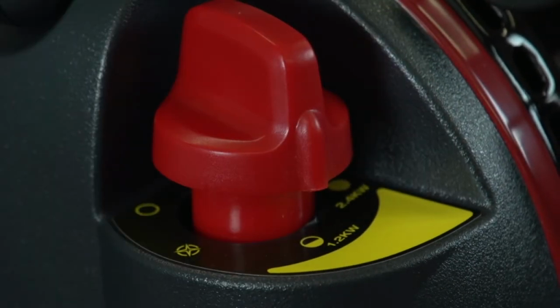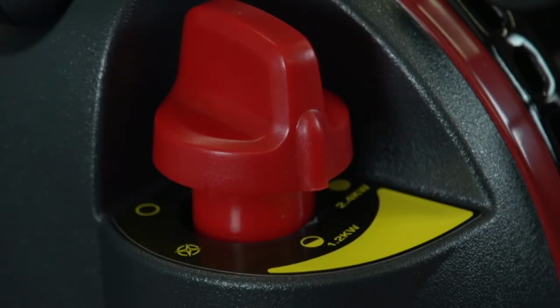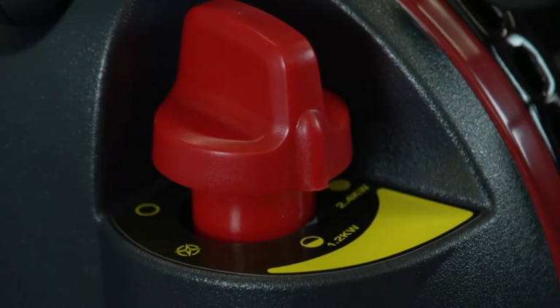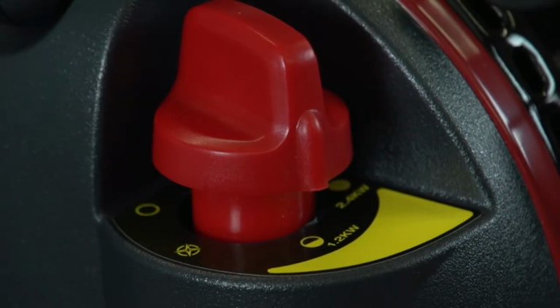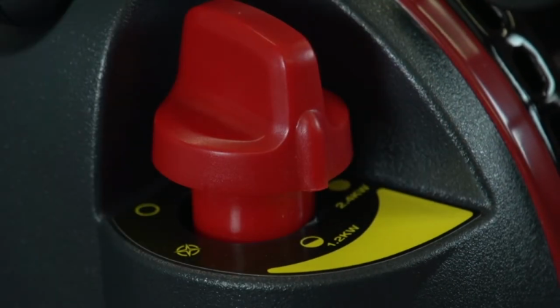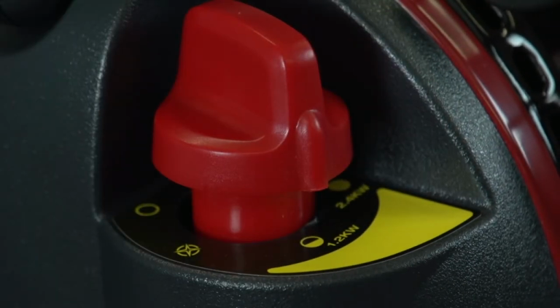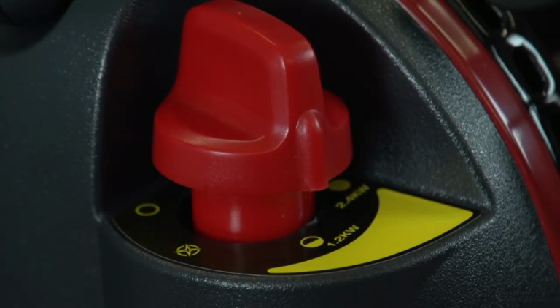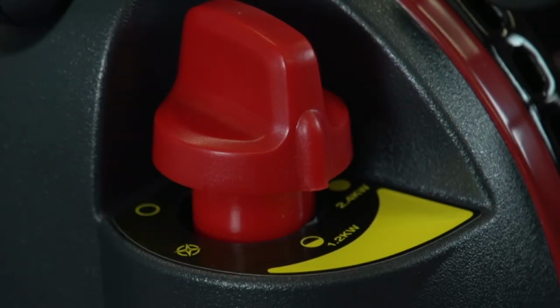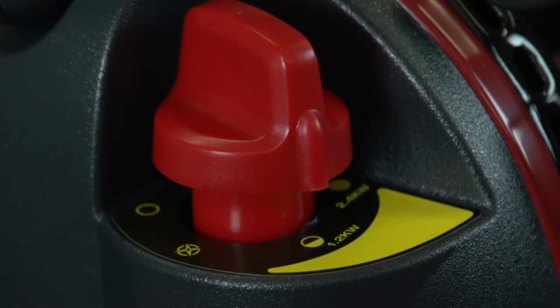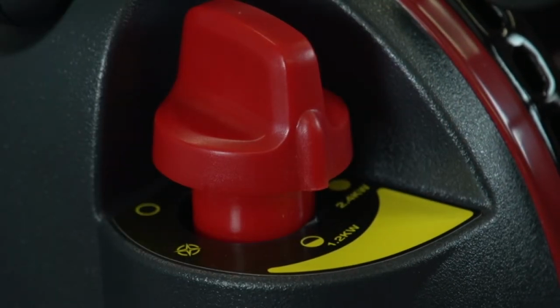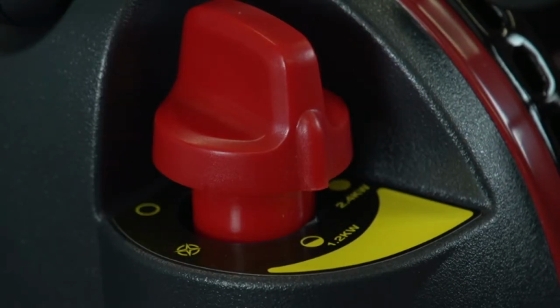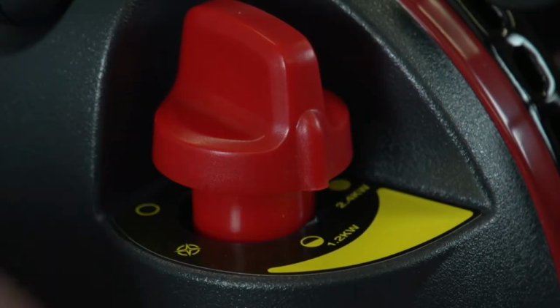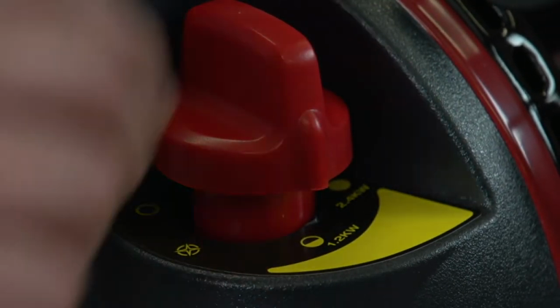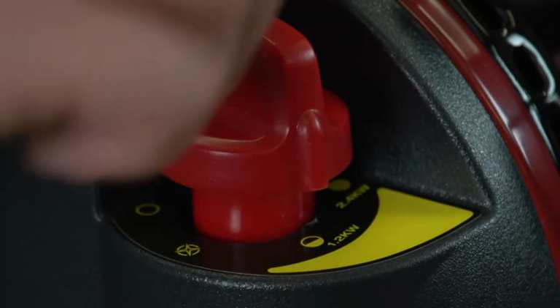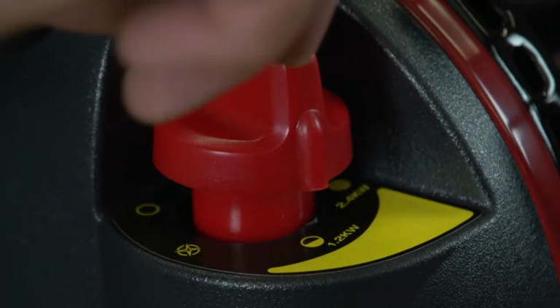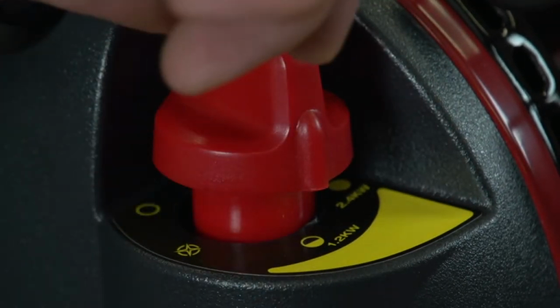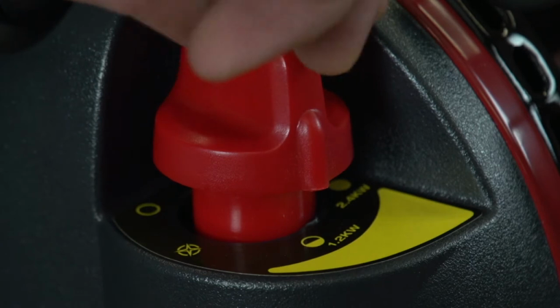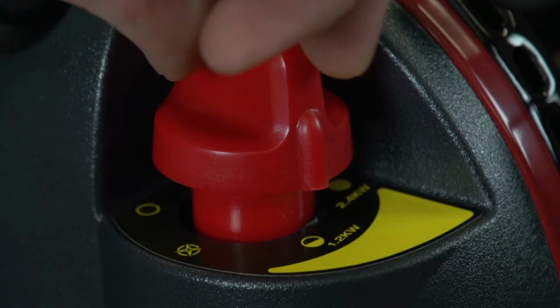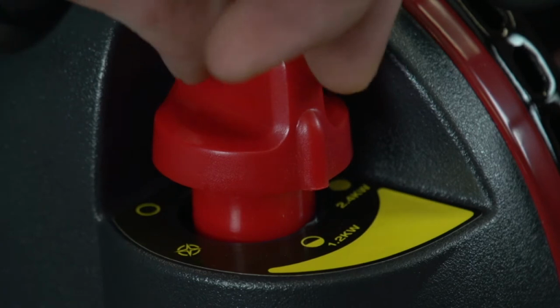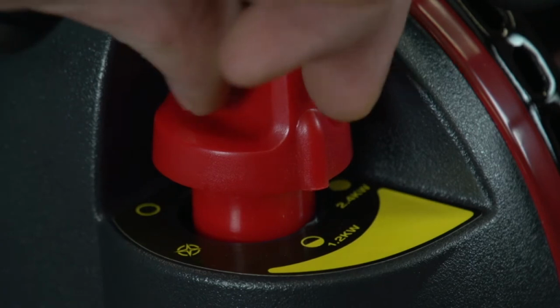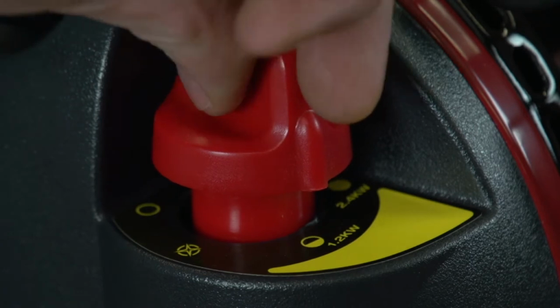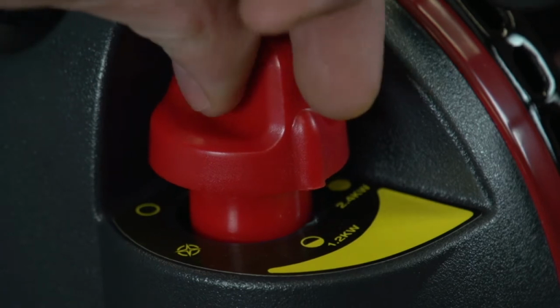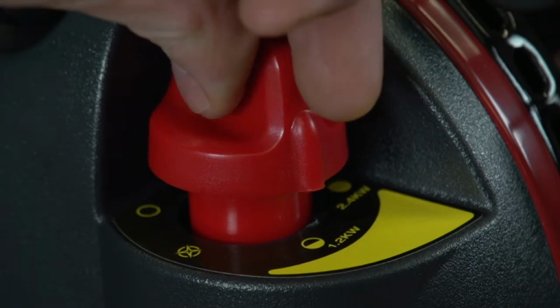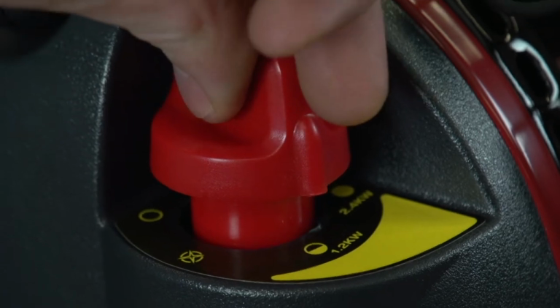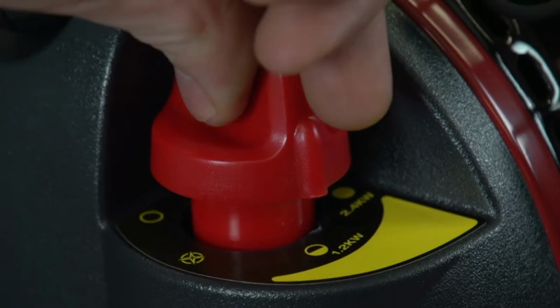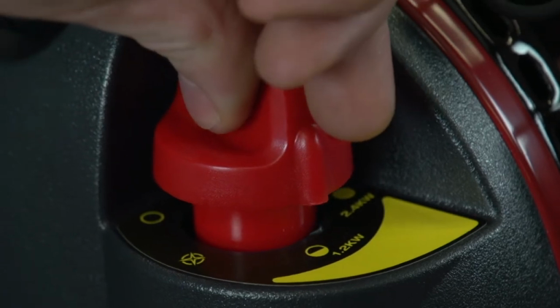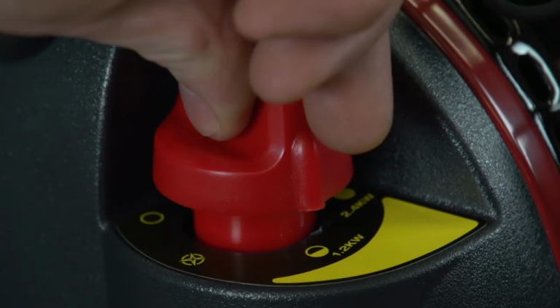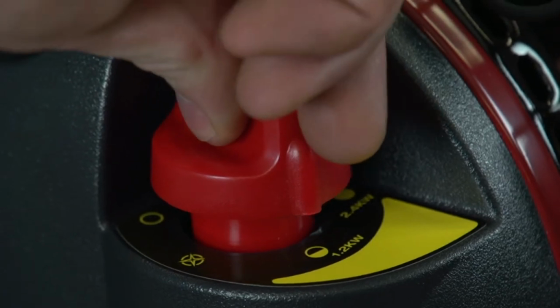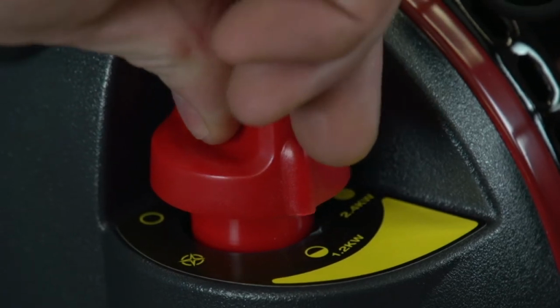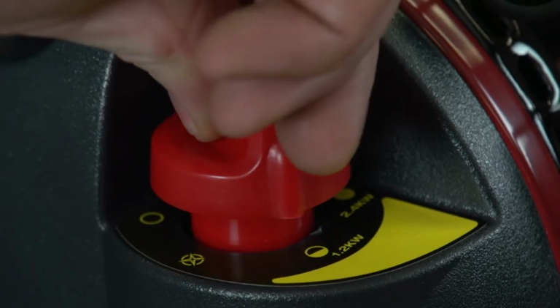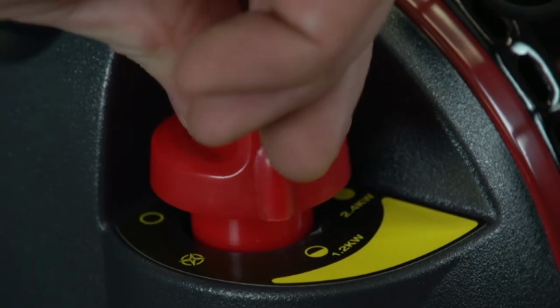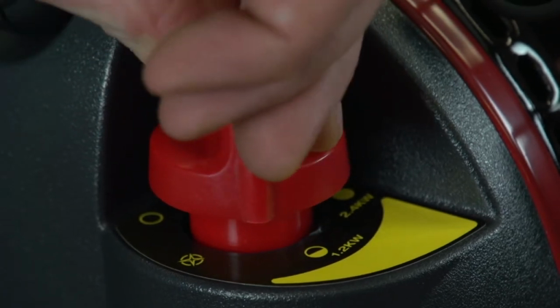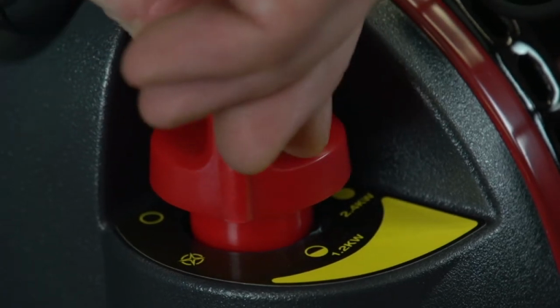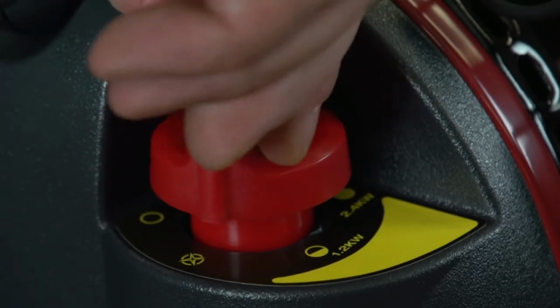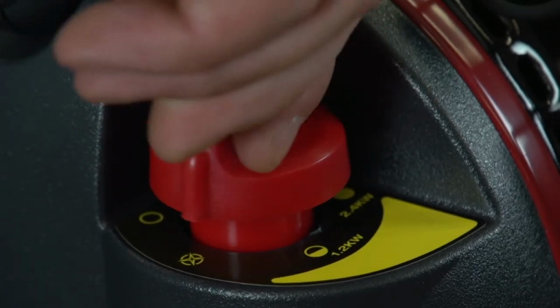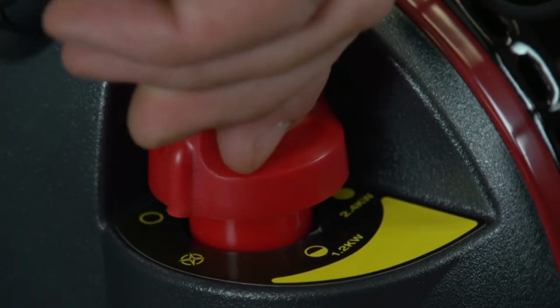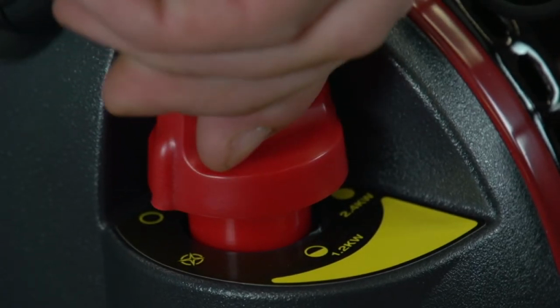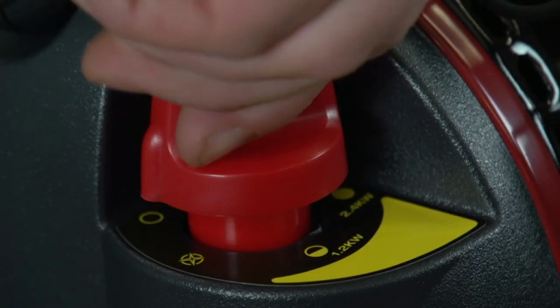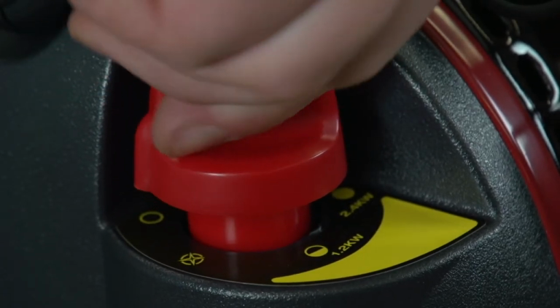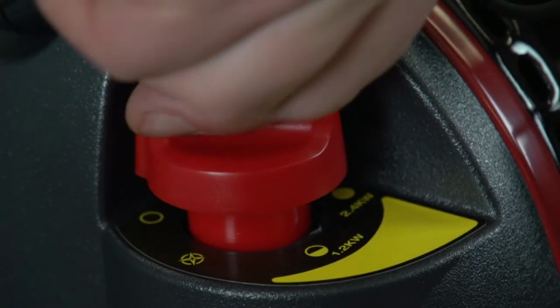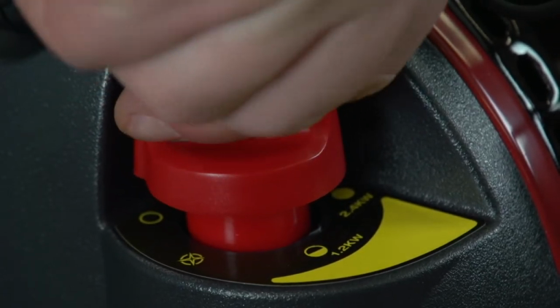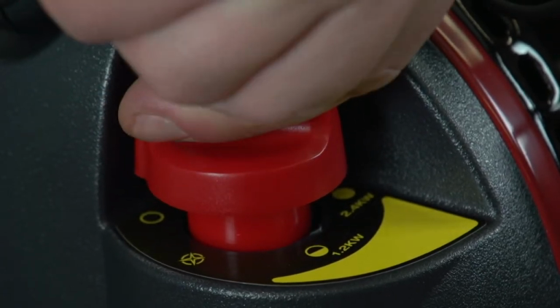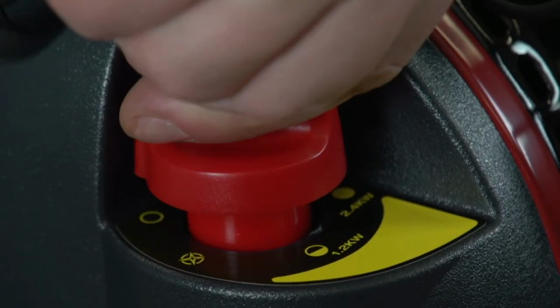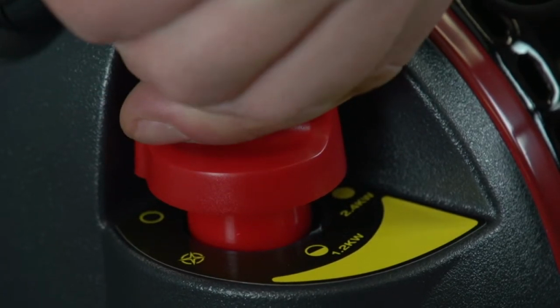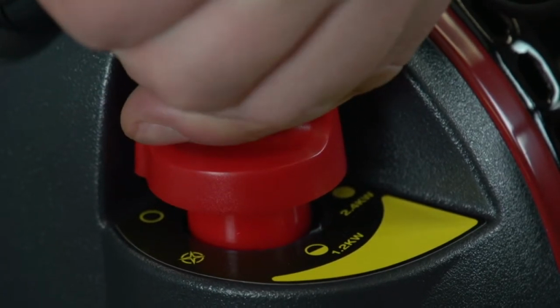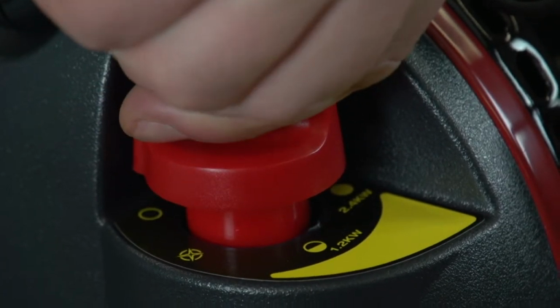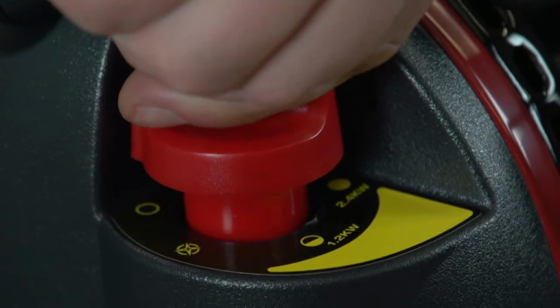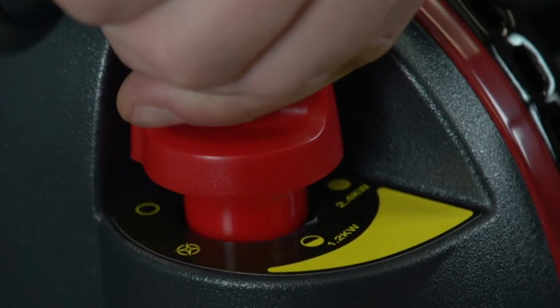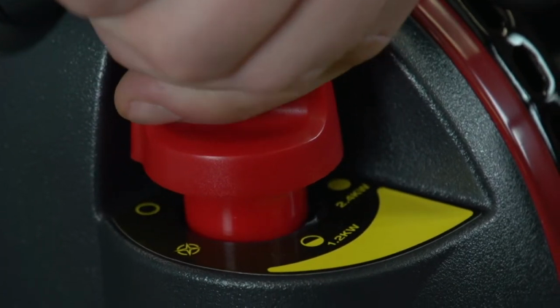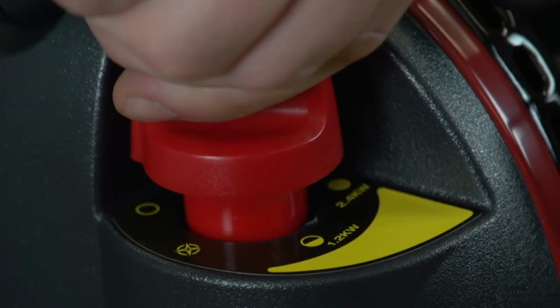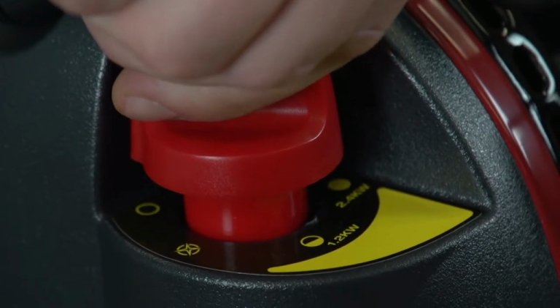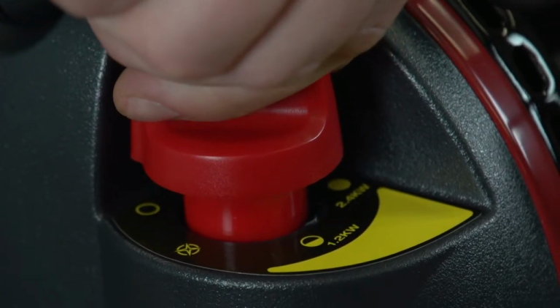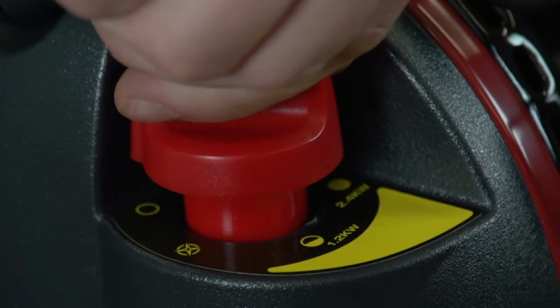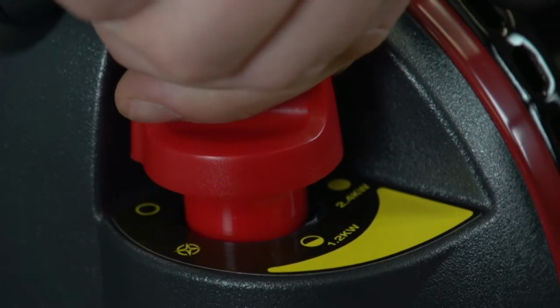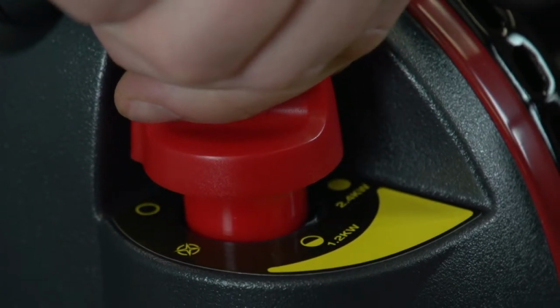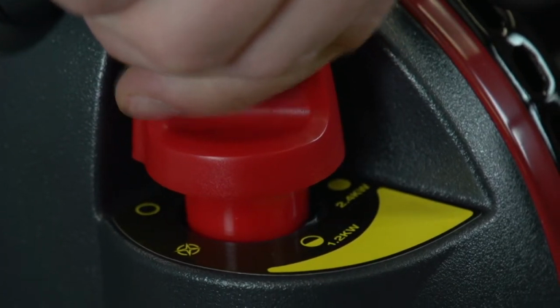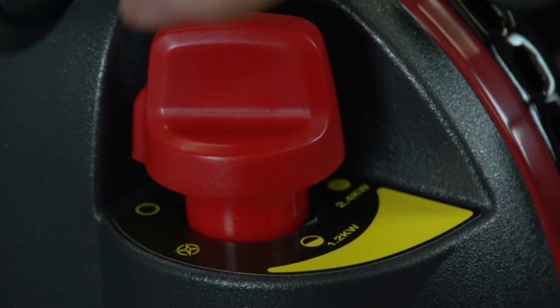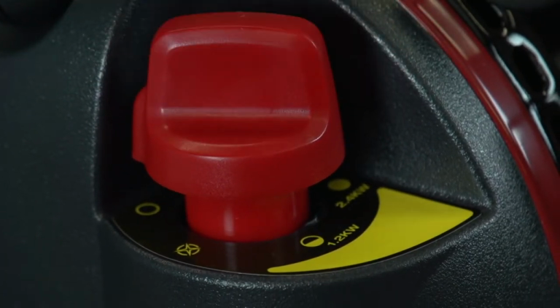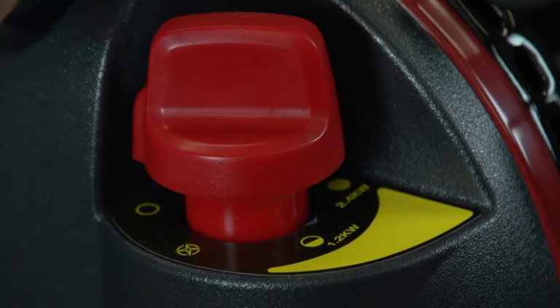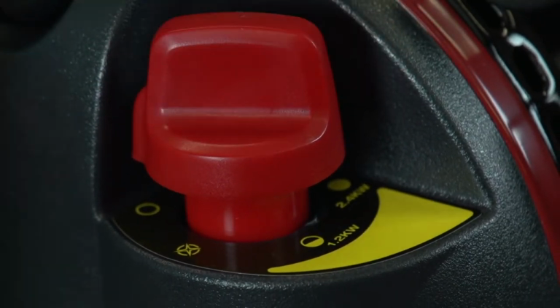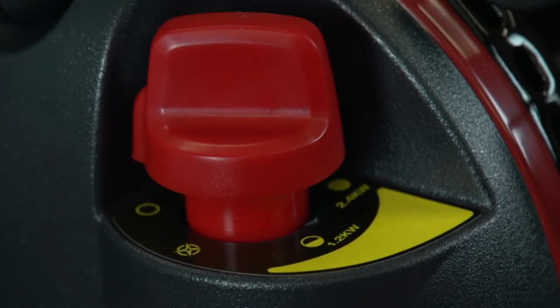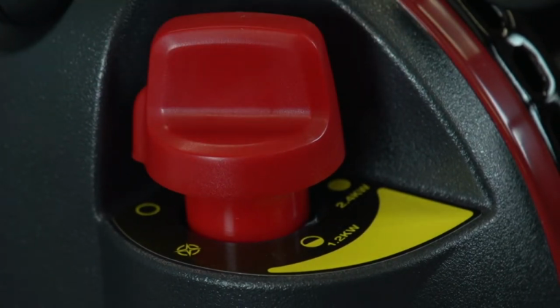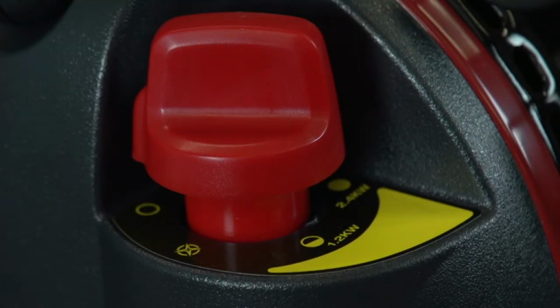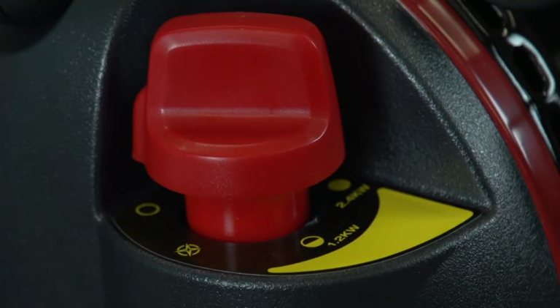To turn off the heater, push the control knob down slightly and turn the control knob to the off position.